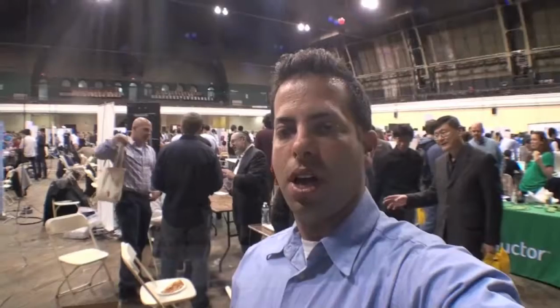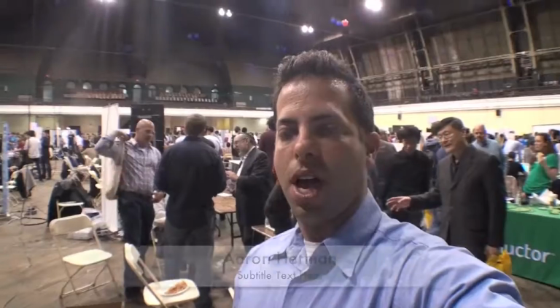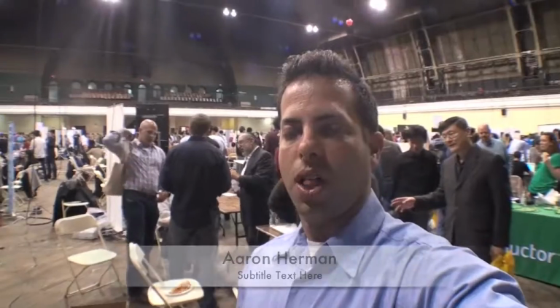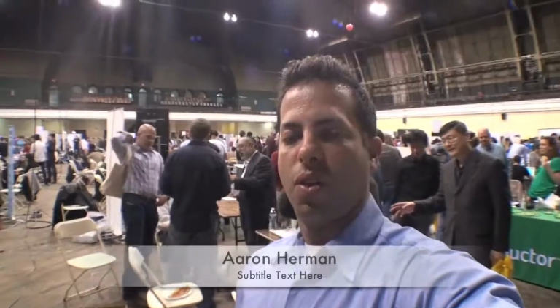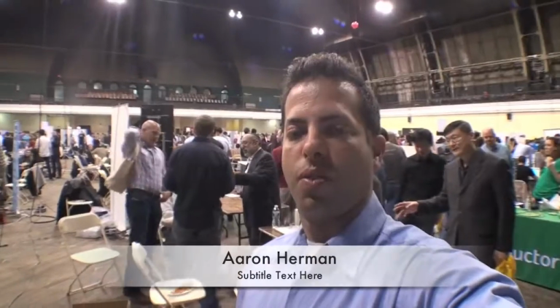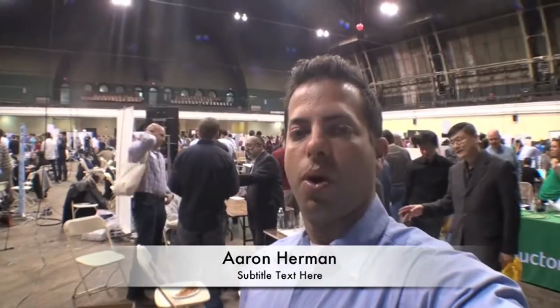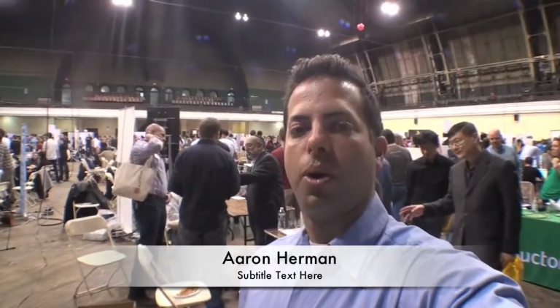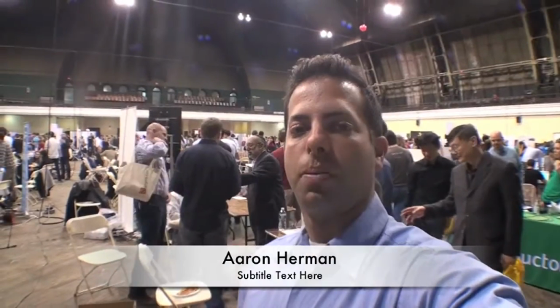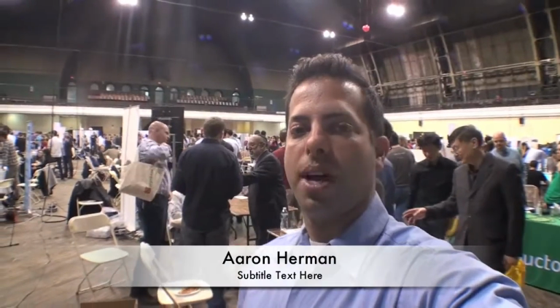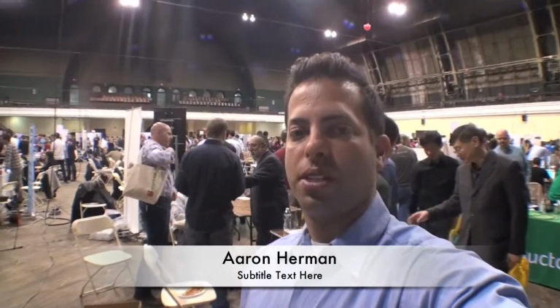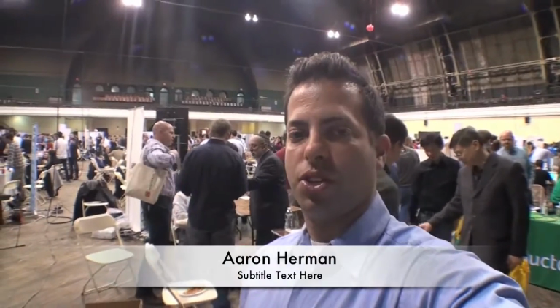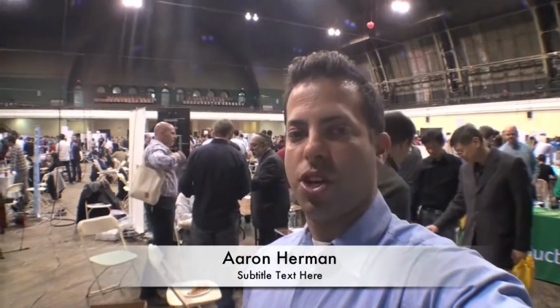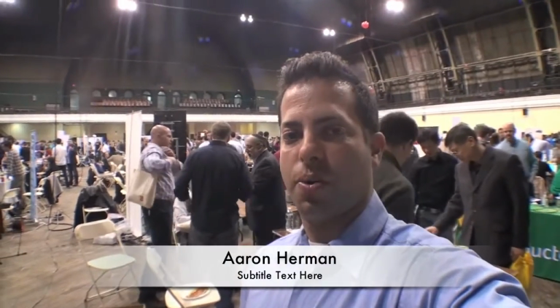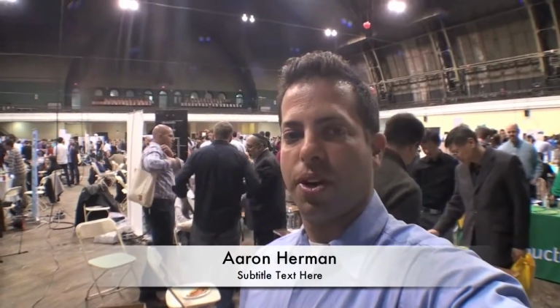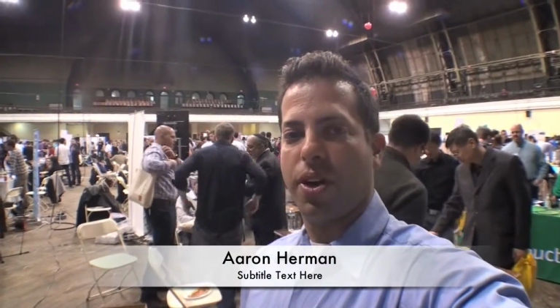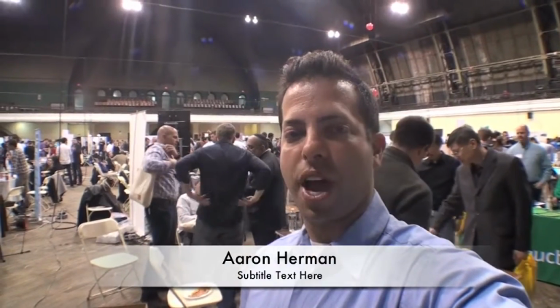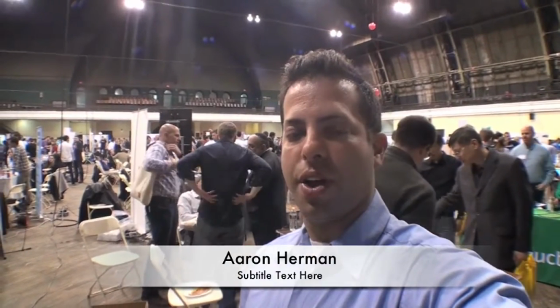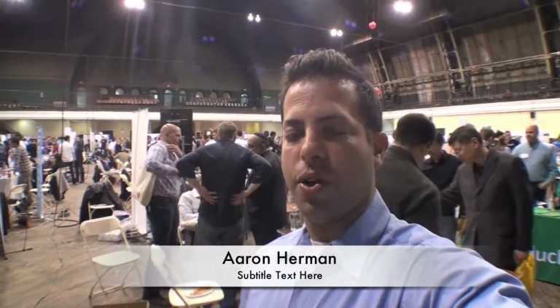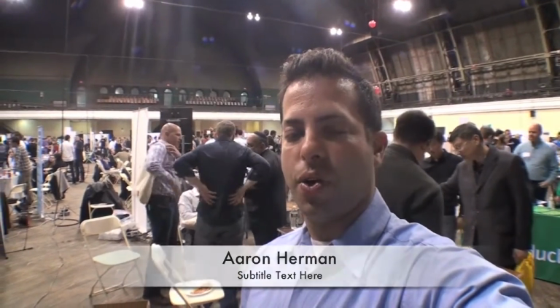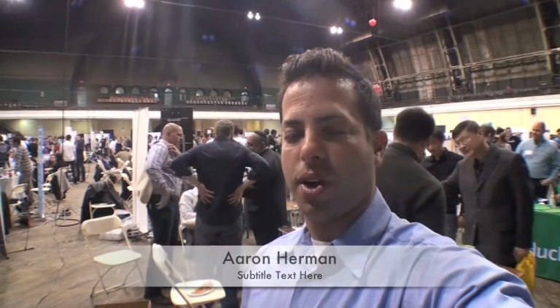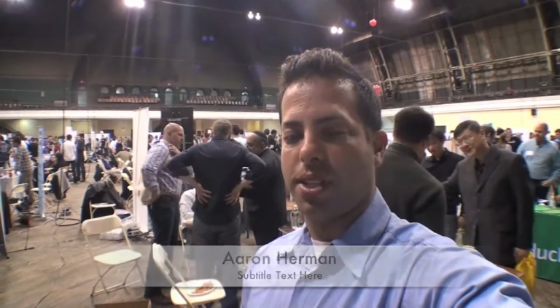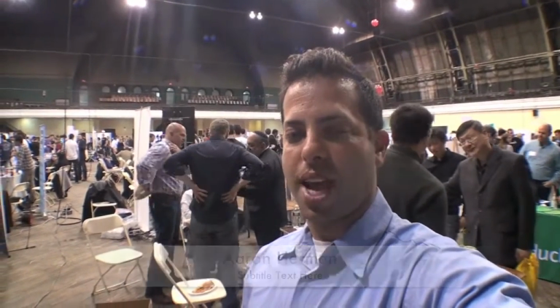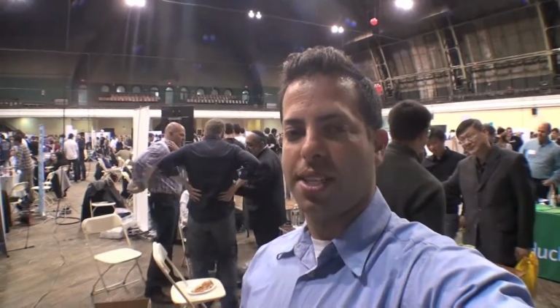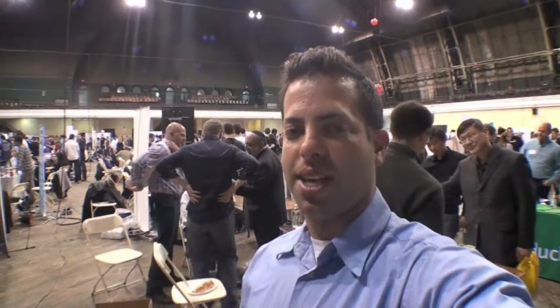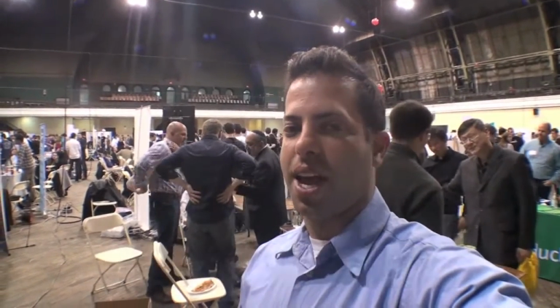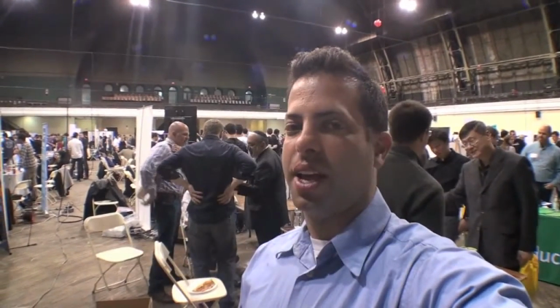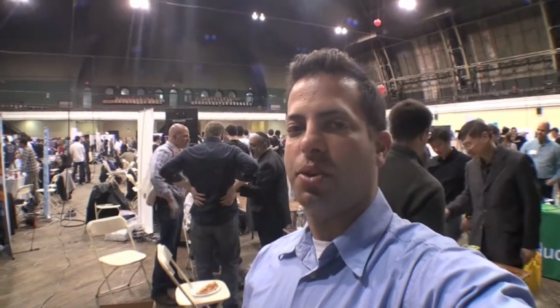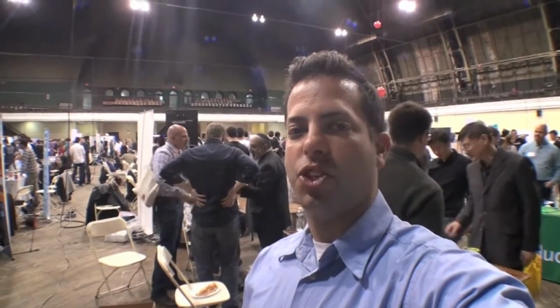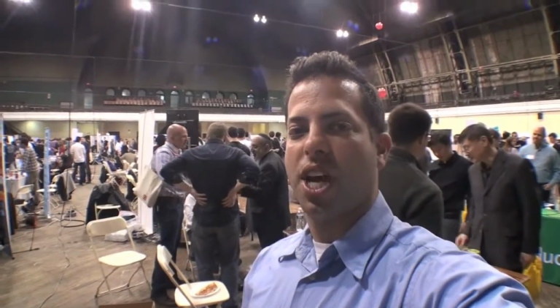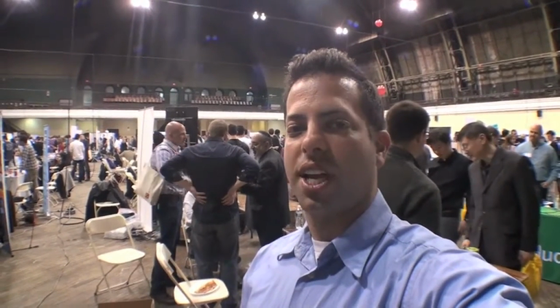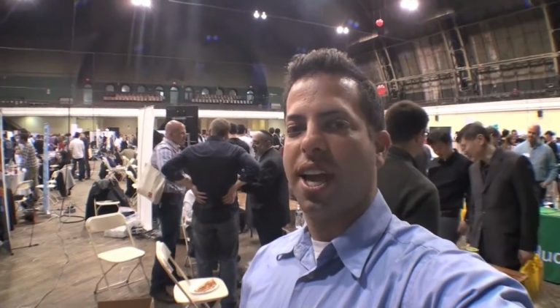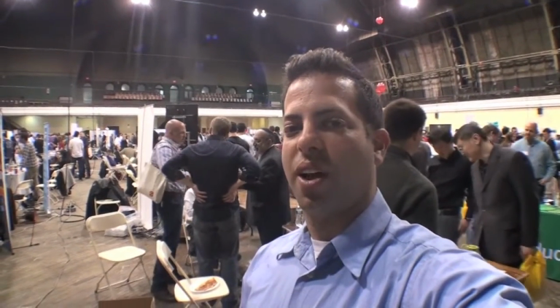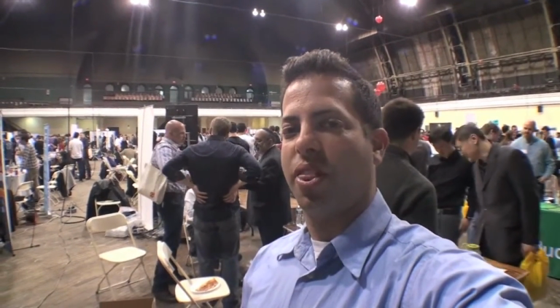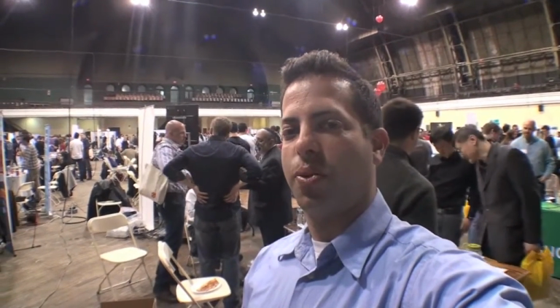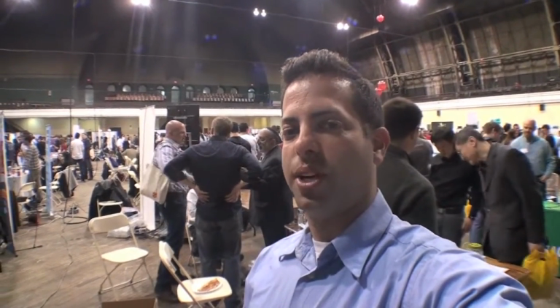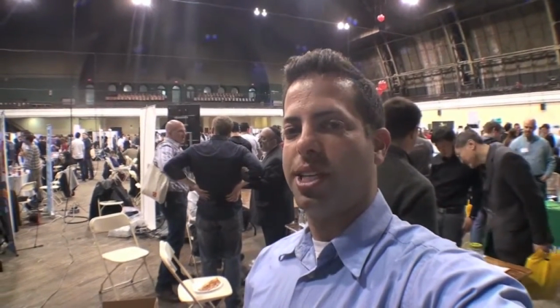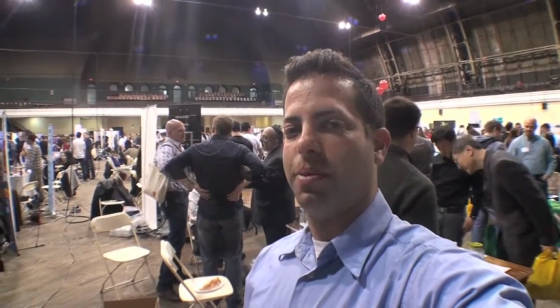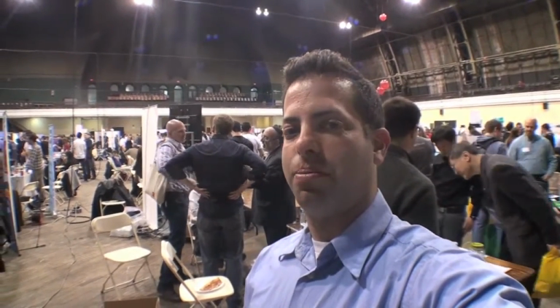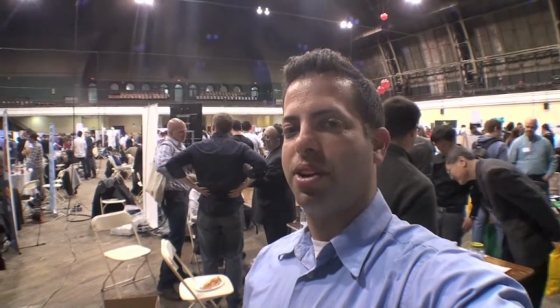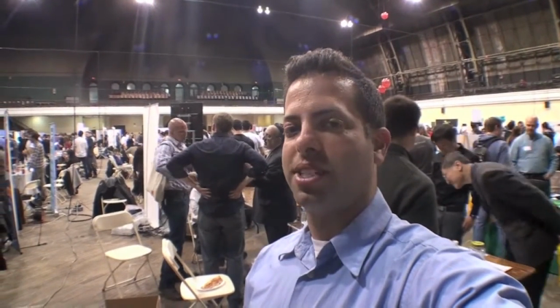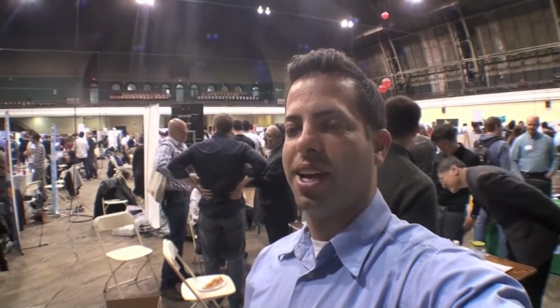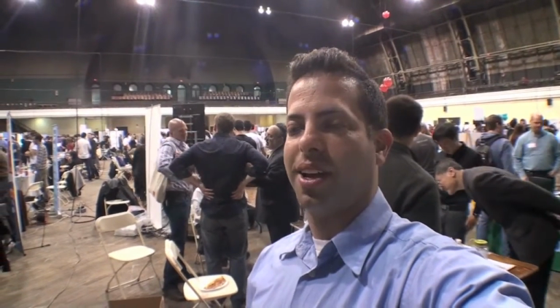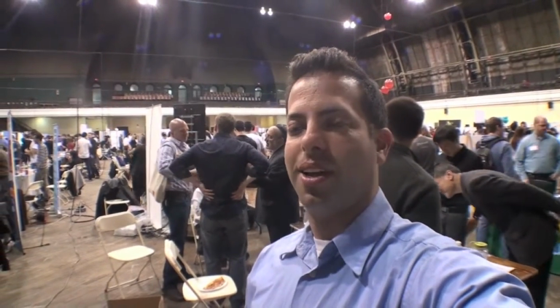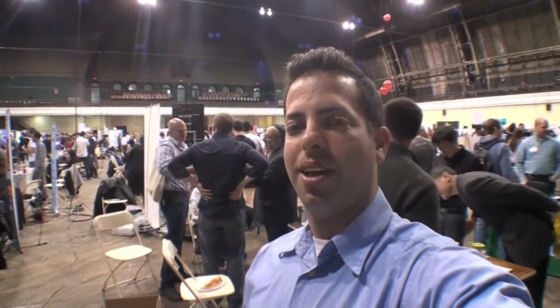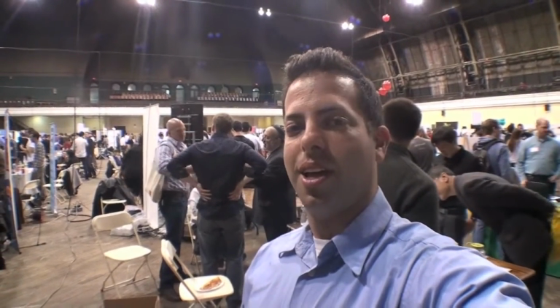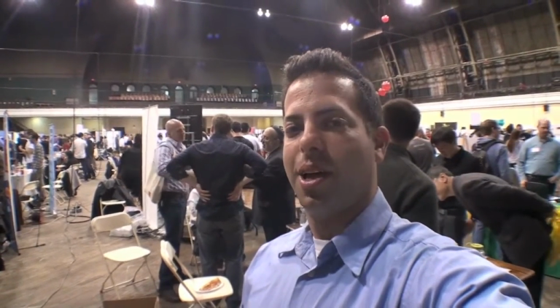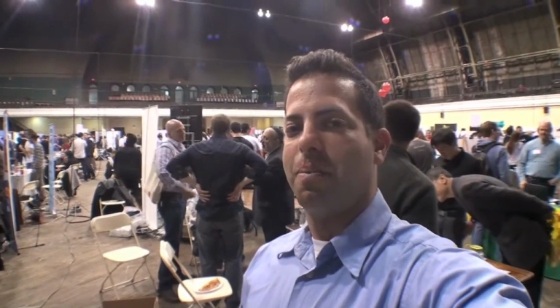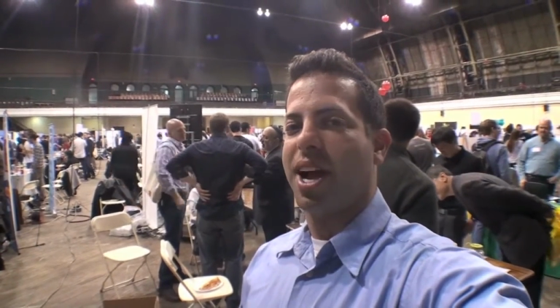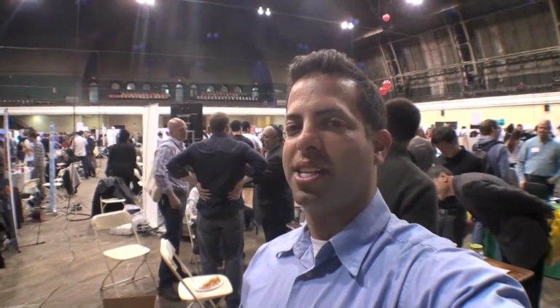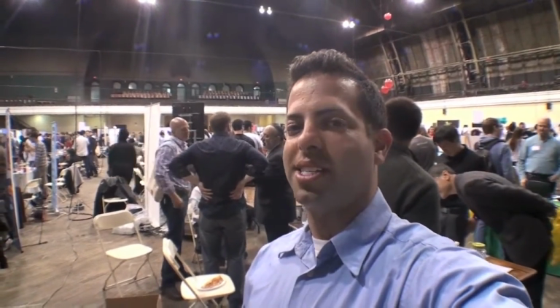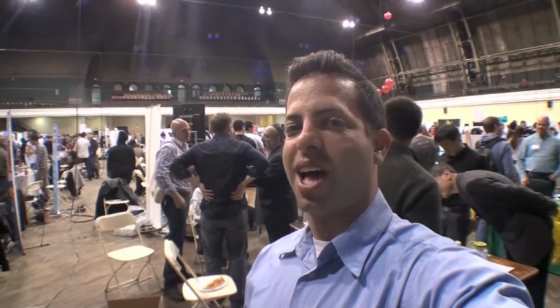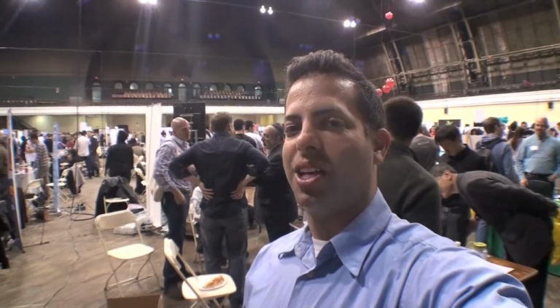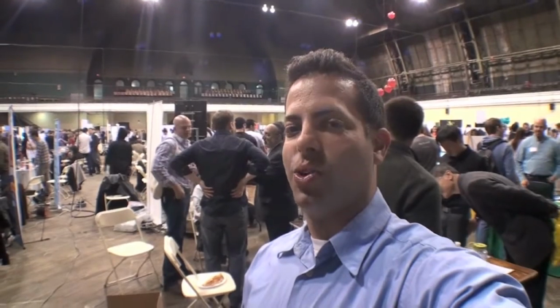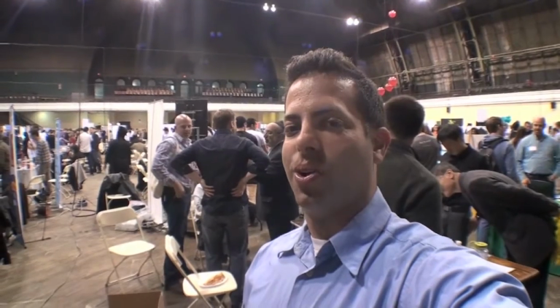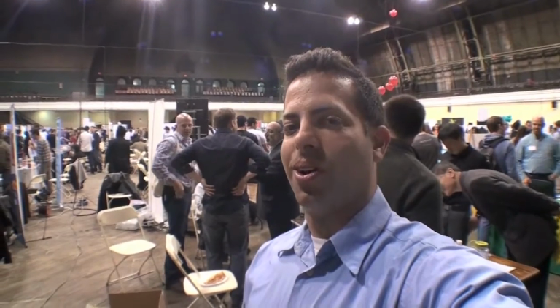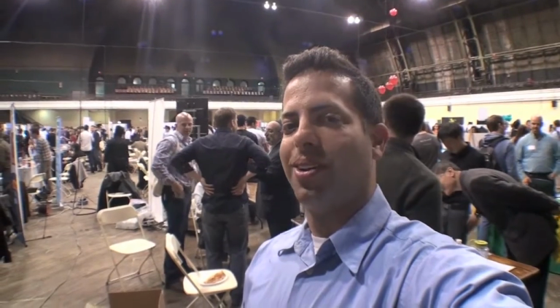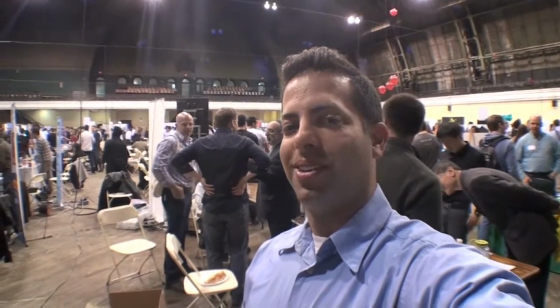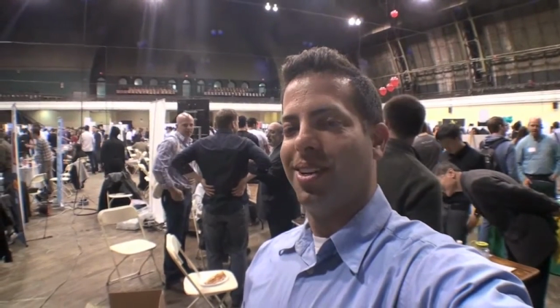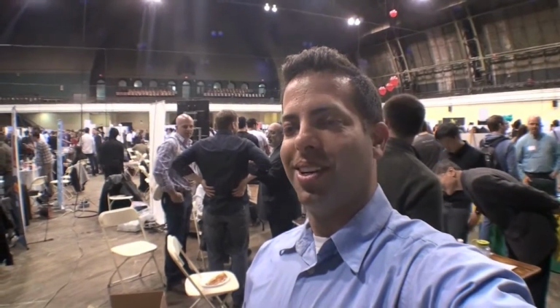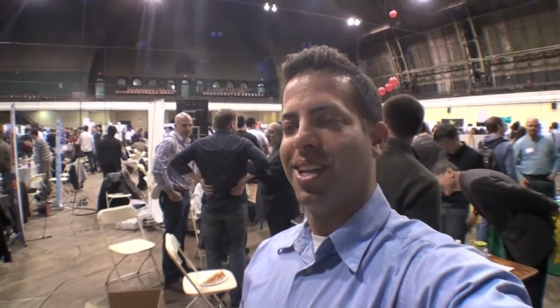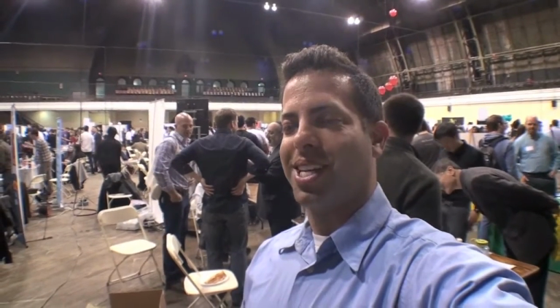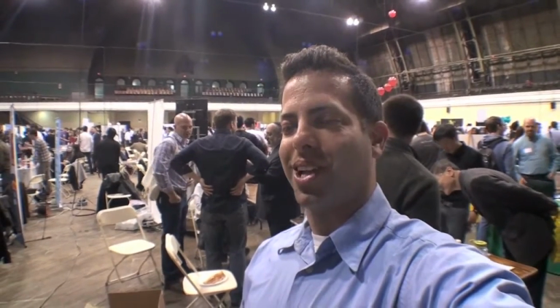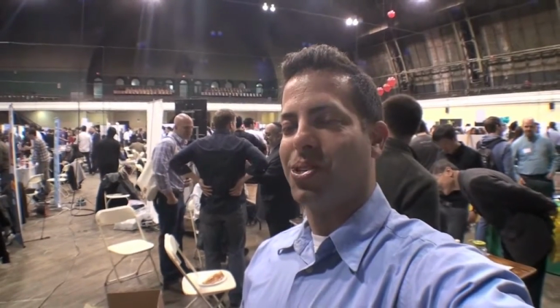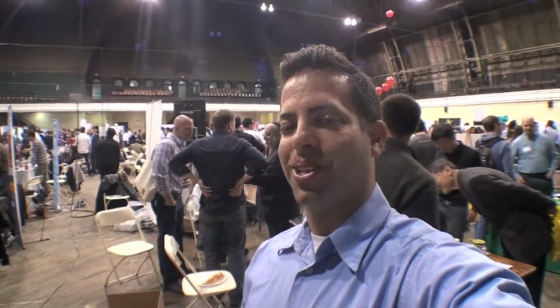Hello, everyone. Welcome back to the show. We're here at New York Tech Day, checking out 3D printing by Solidoodle. Let's take a look.